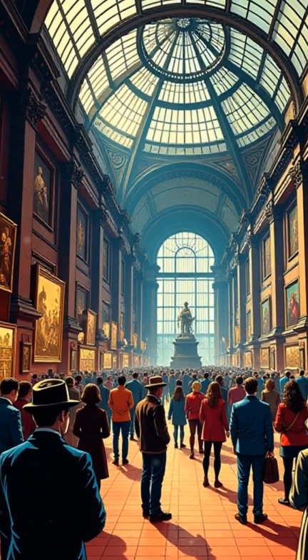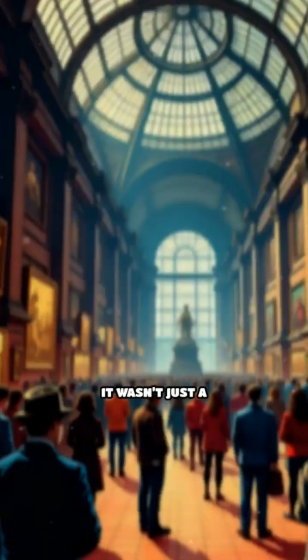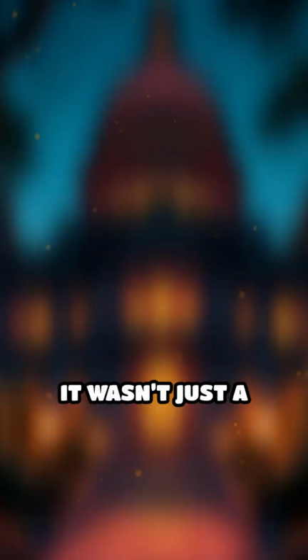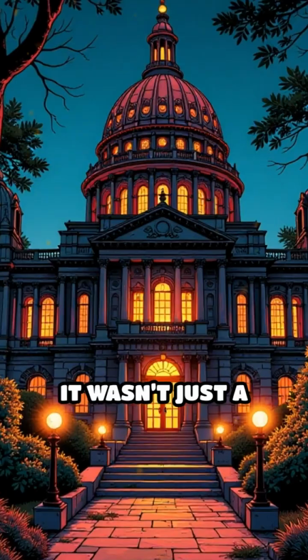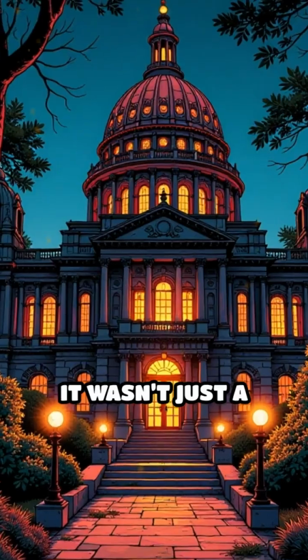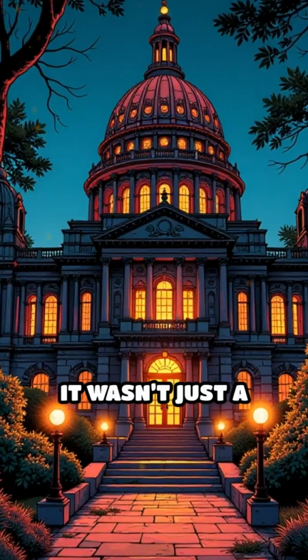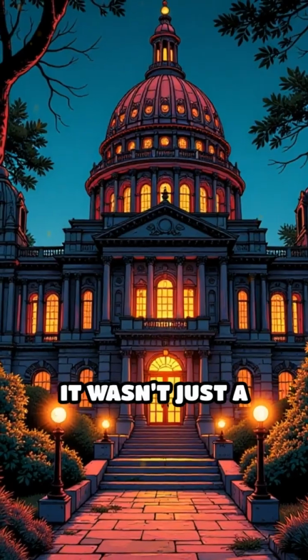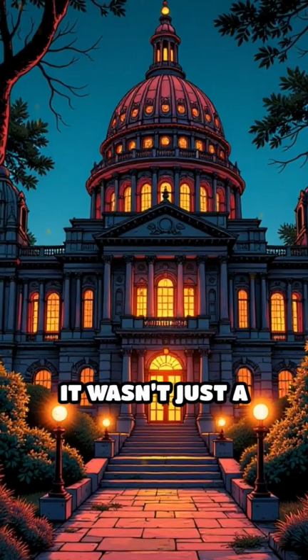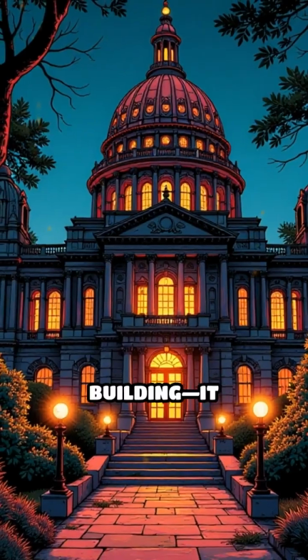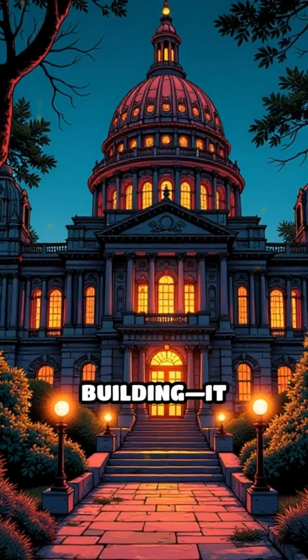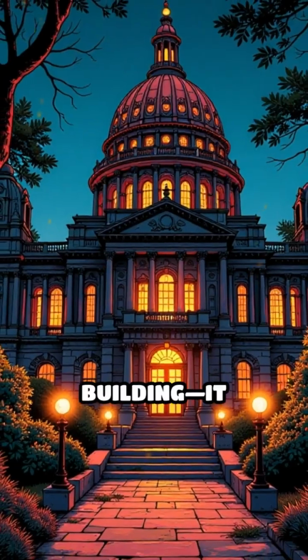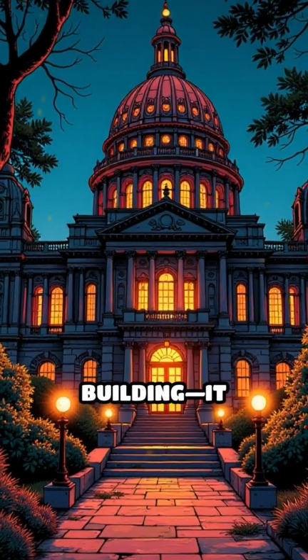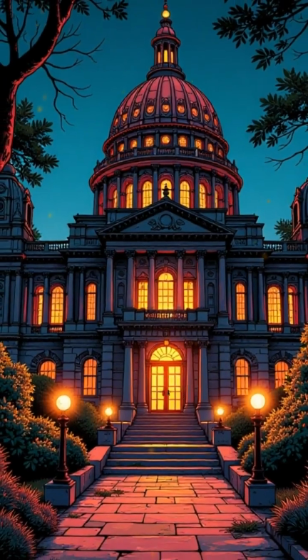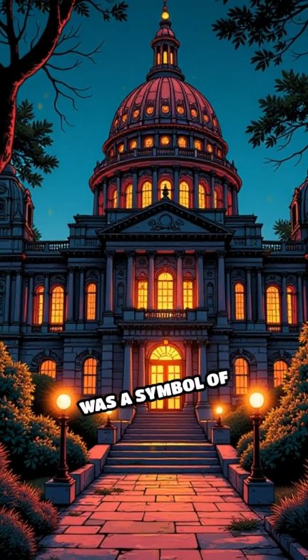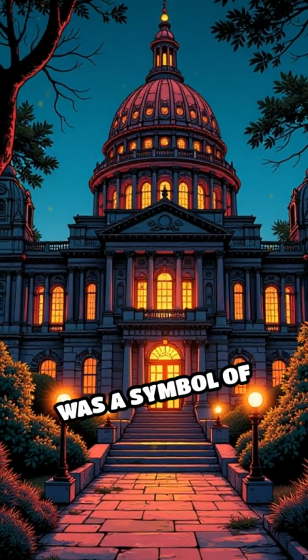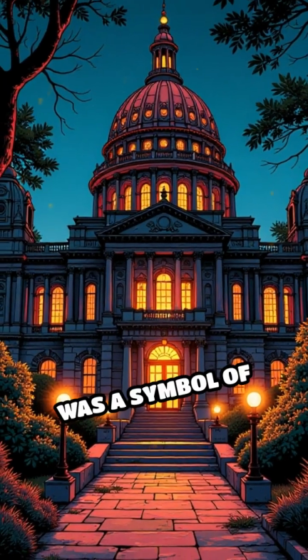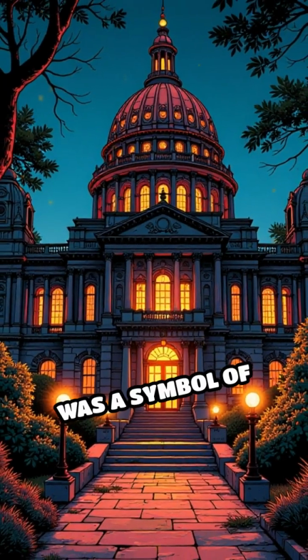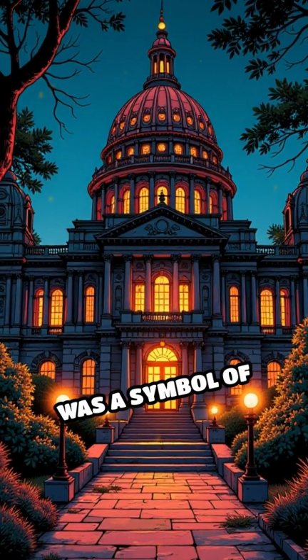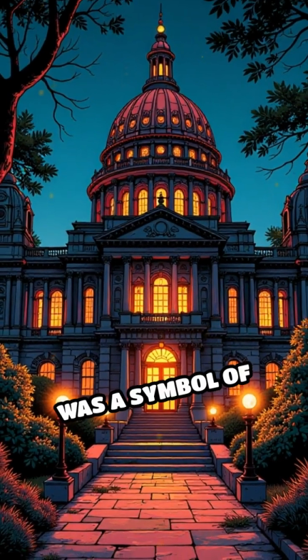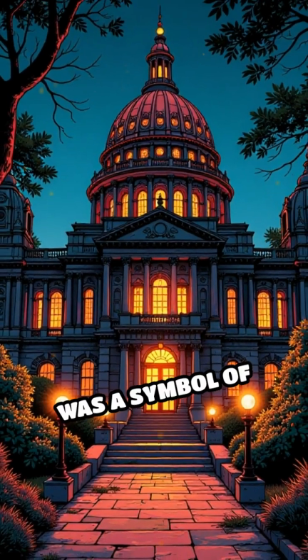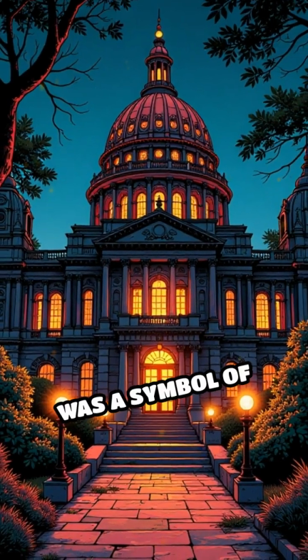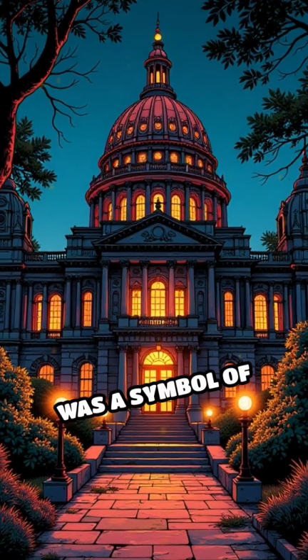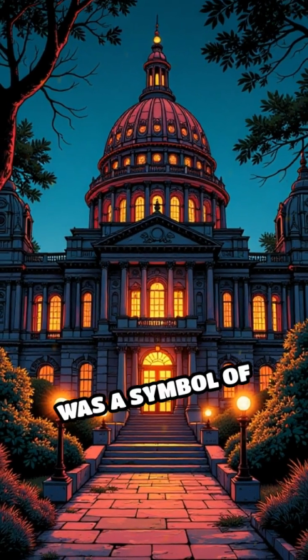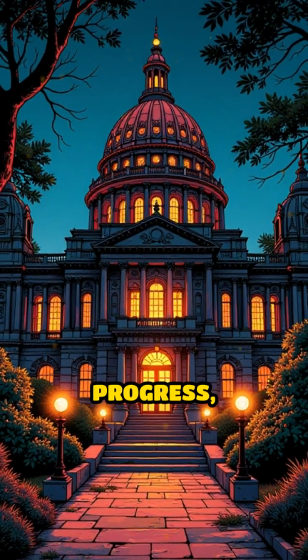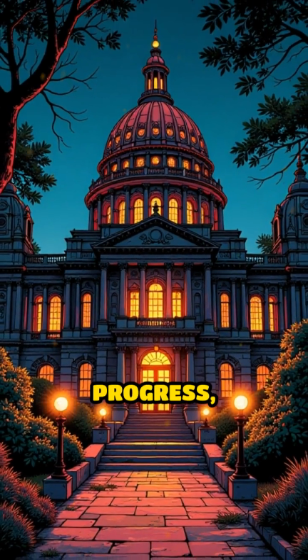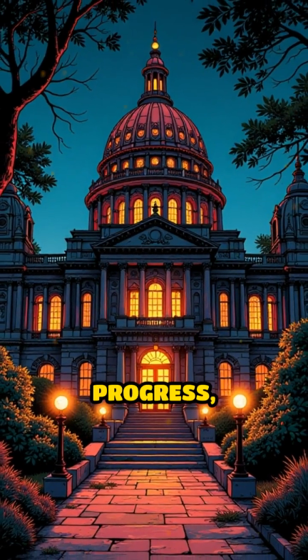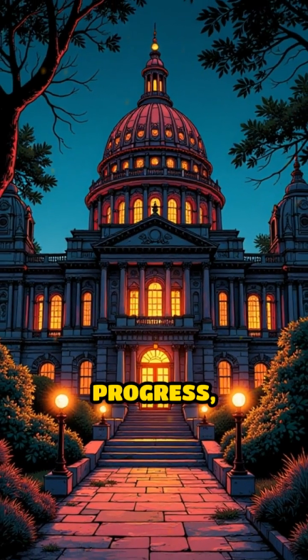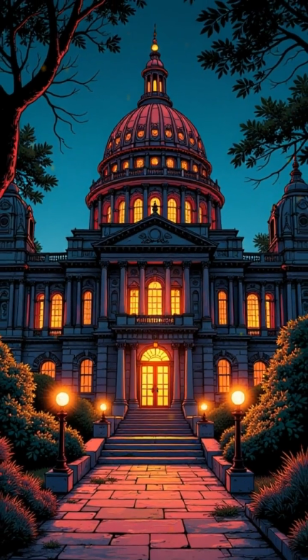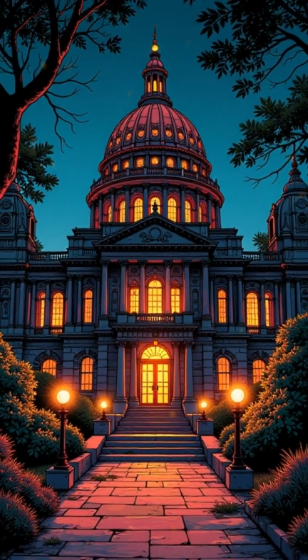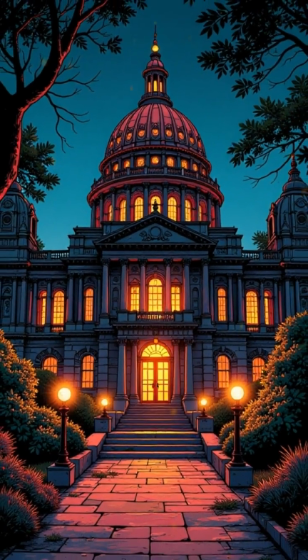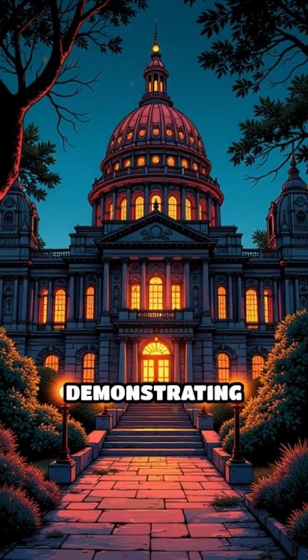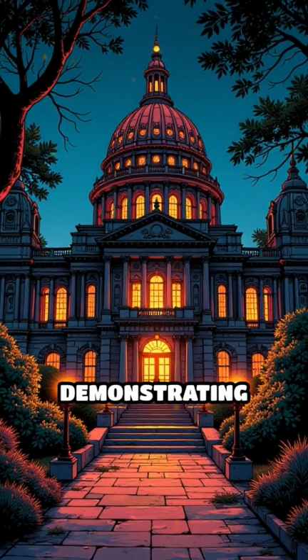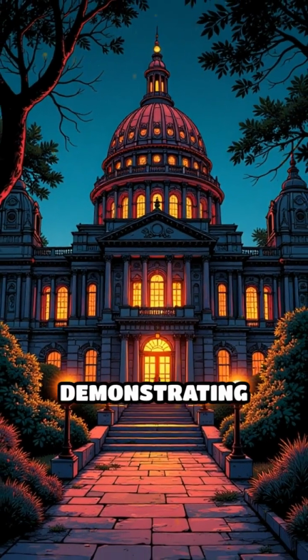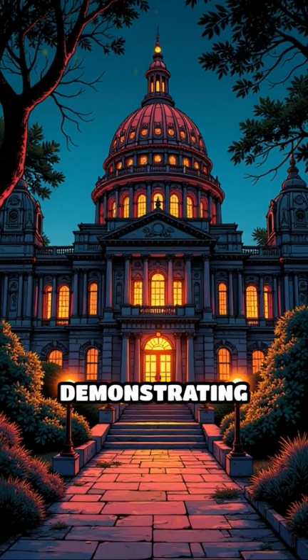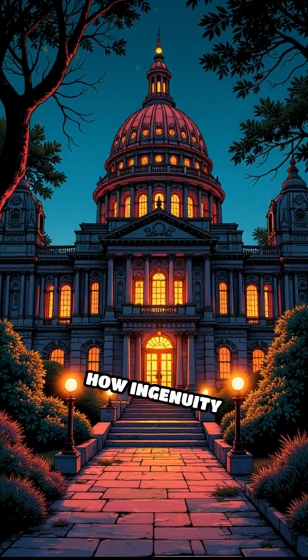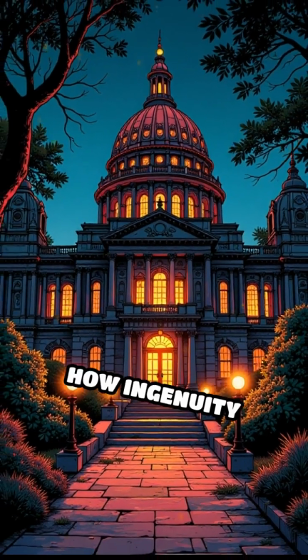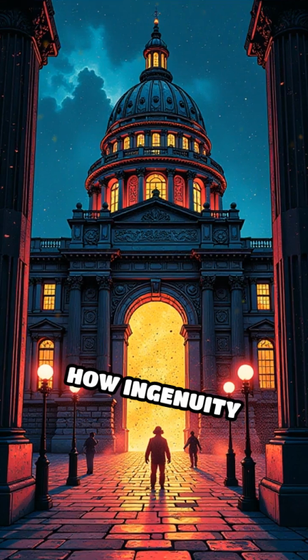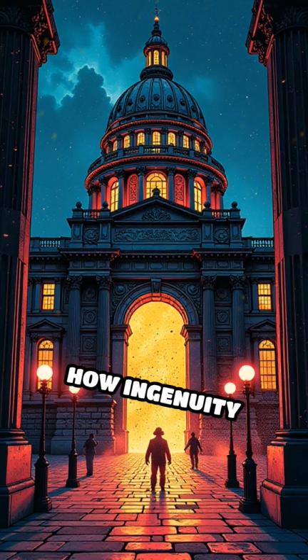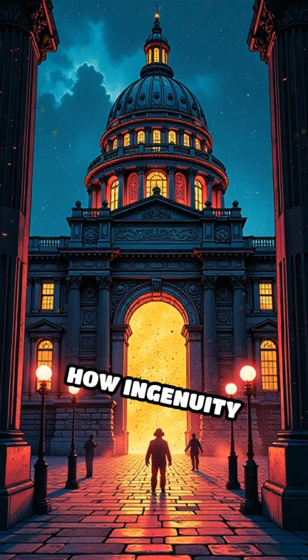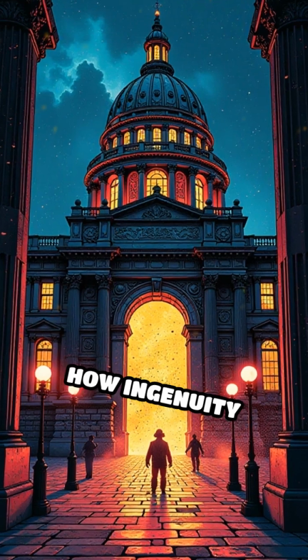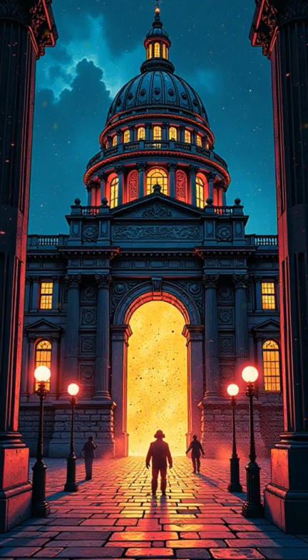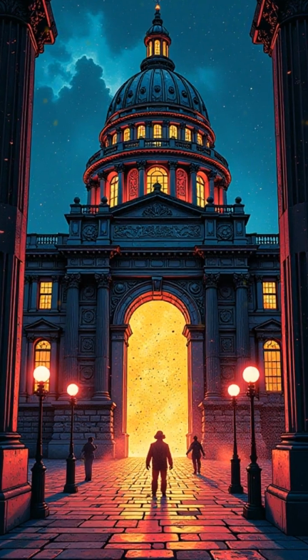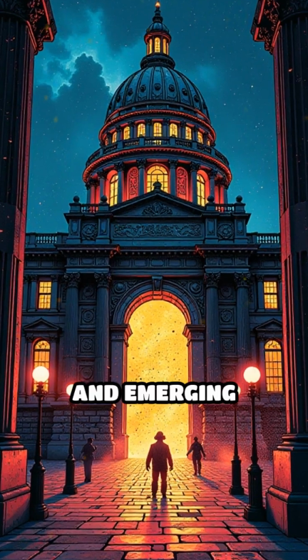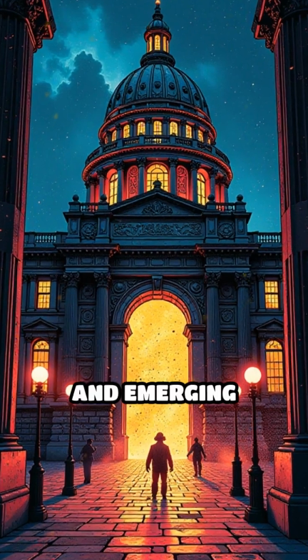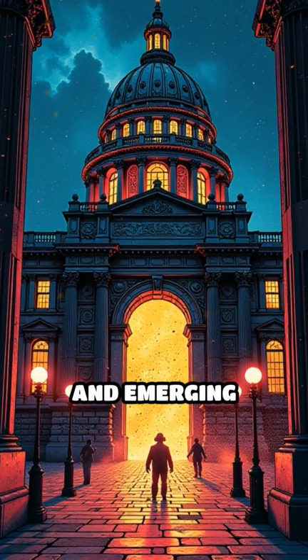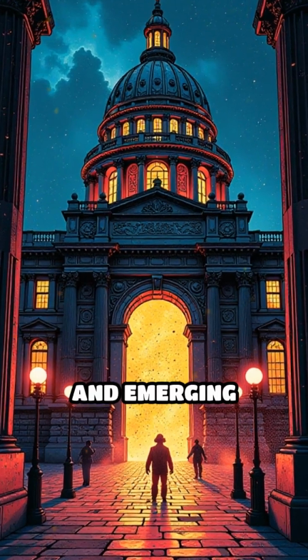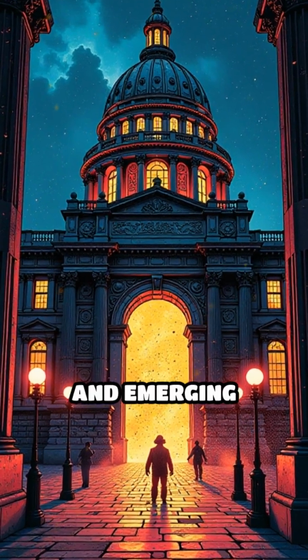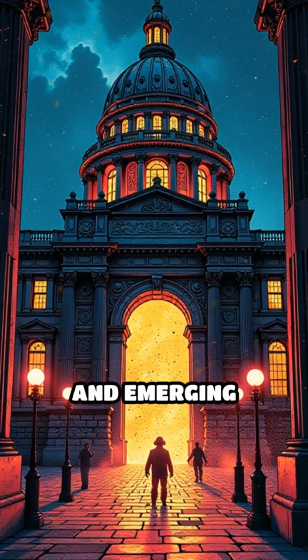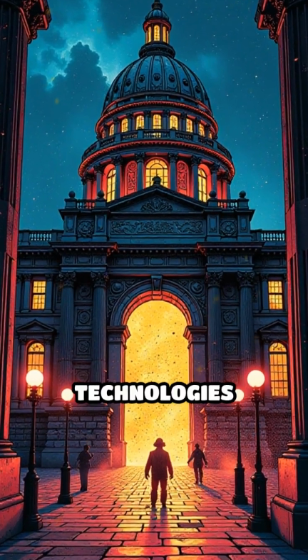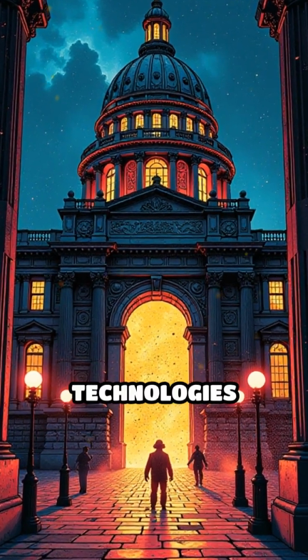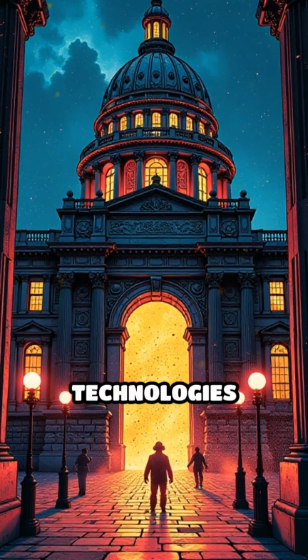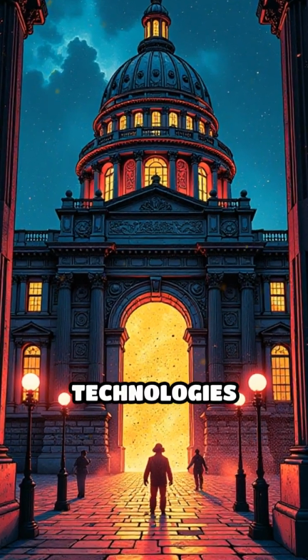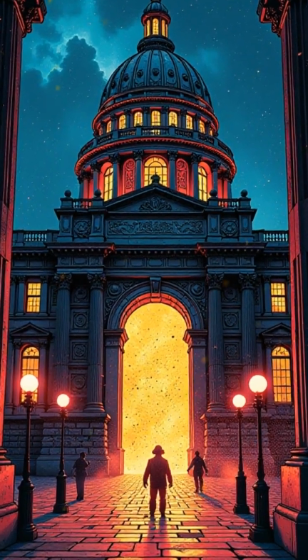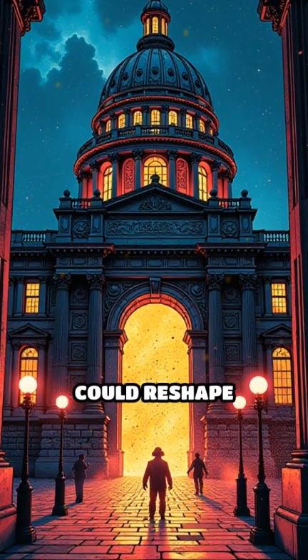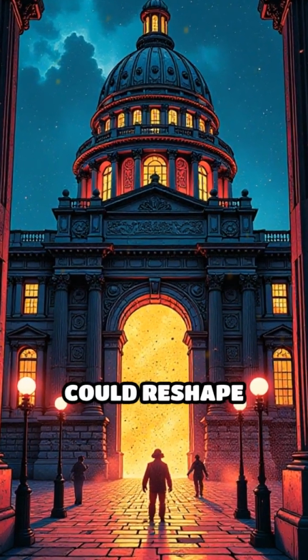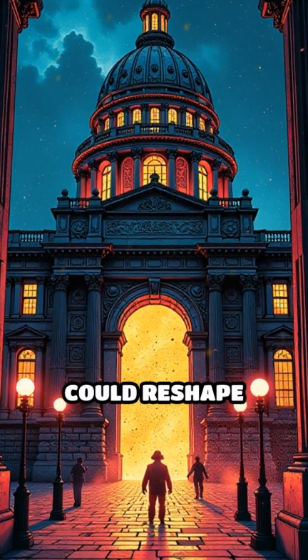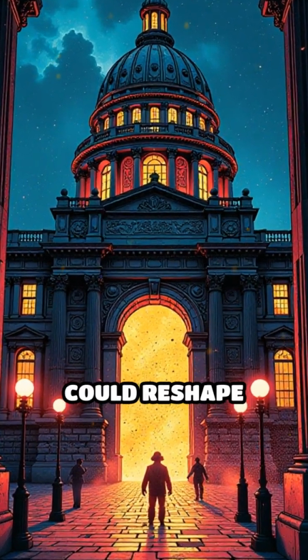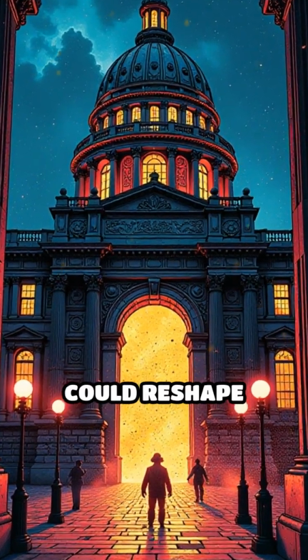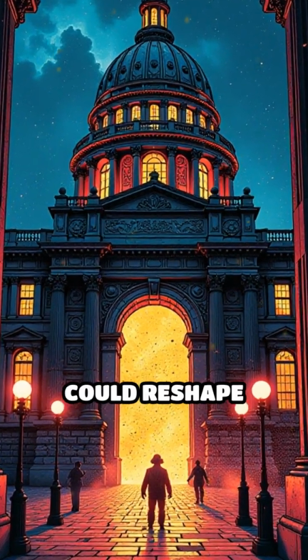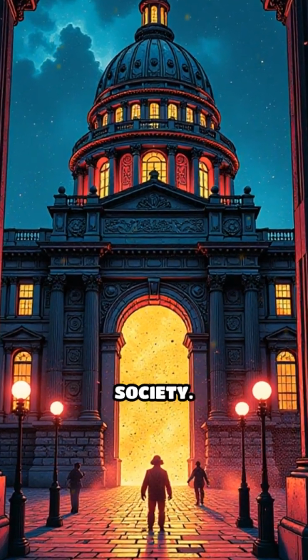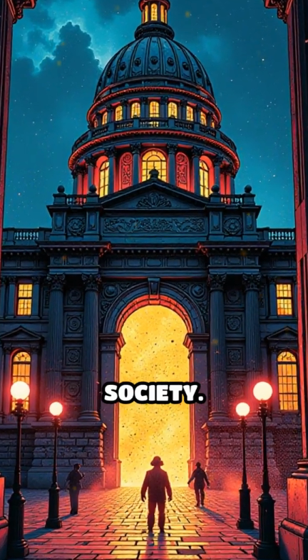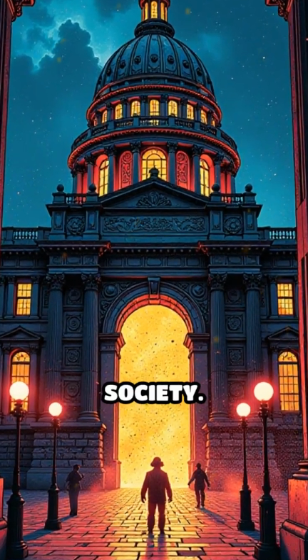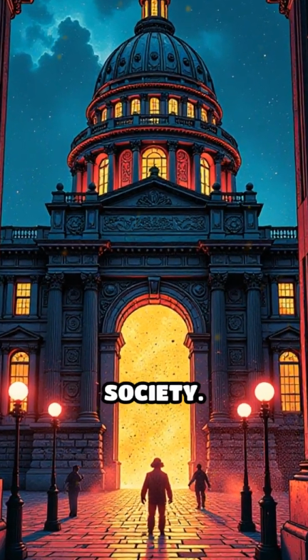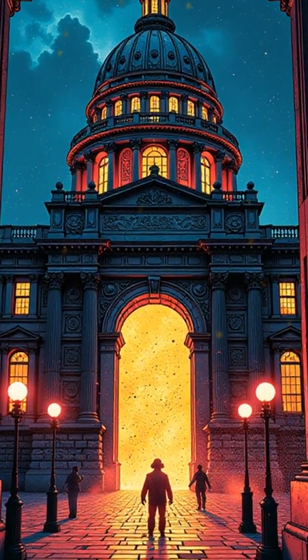It wasn't just a building — it was a symbol of progress, demonstrating how ingenuity and emerging technologies could reshape society.